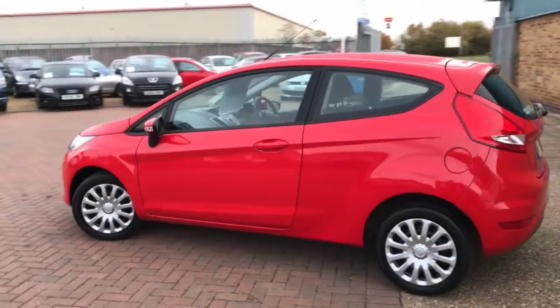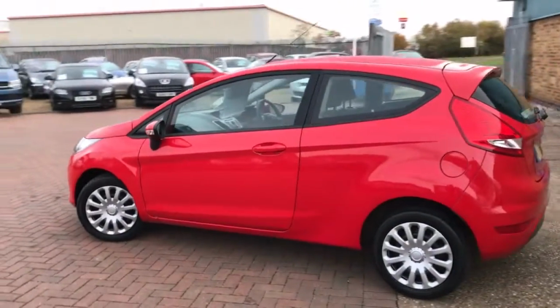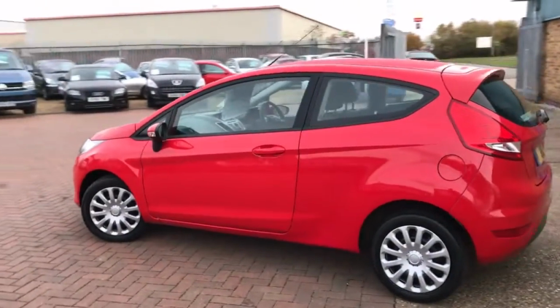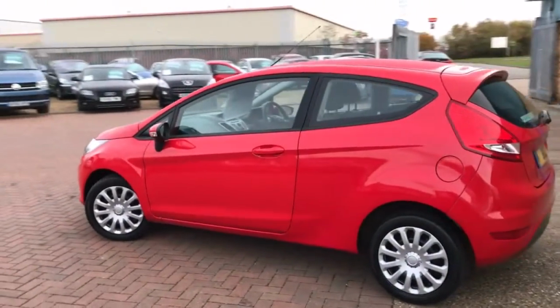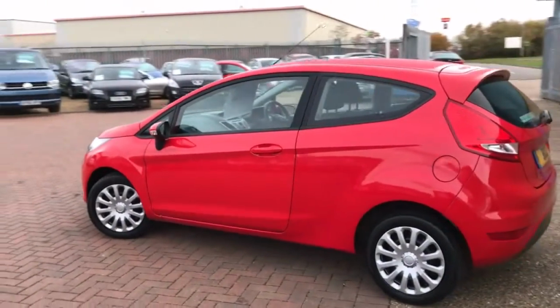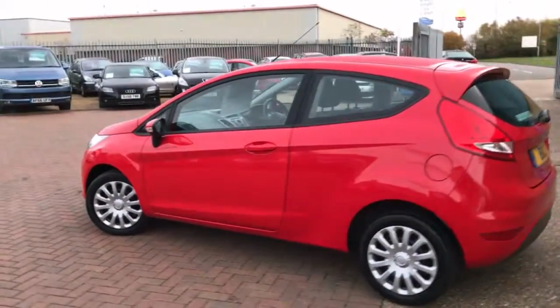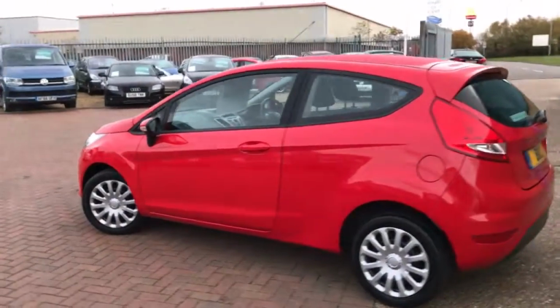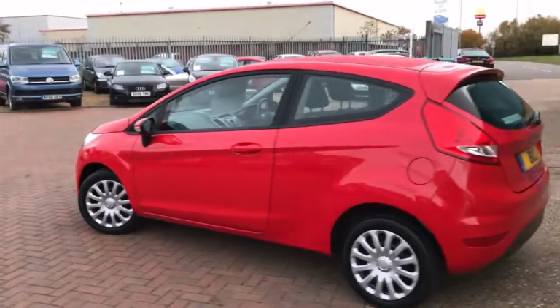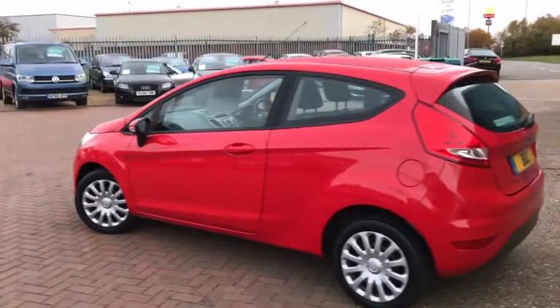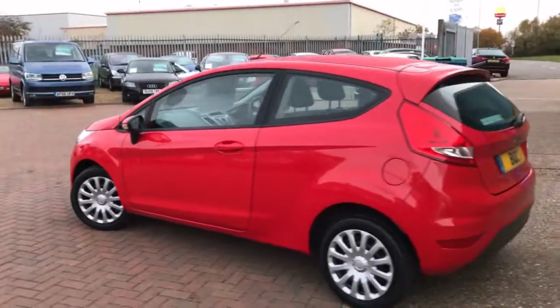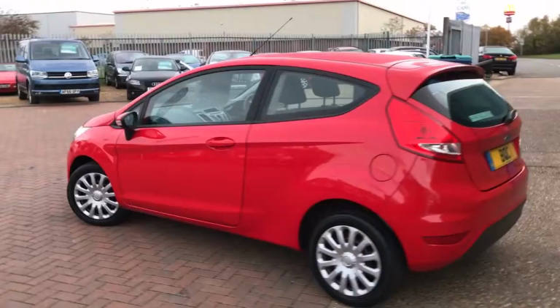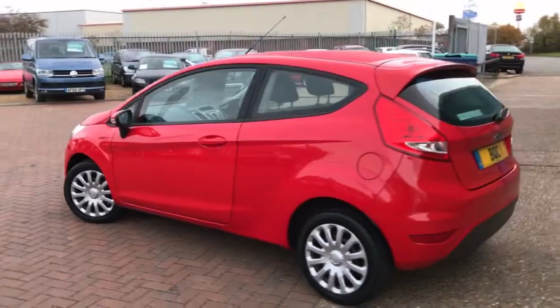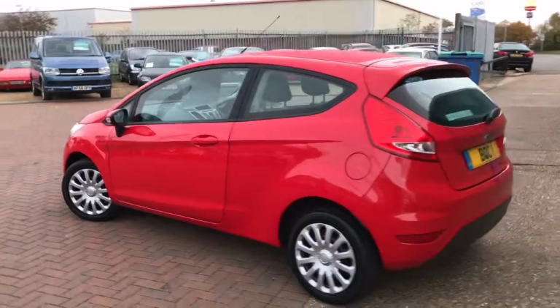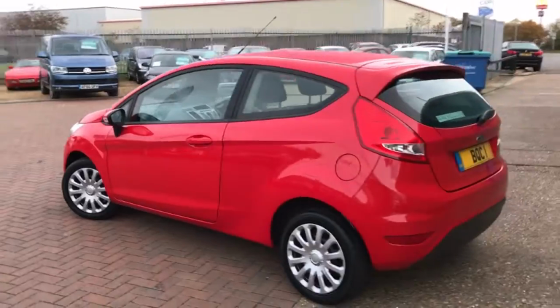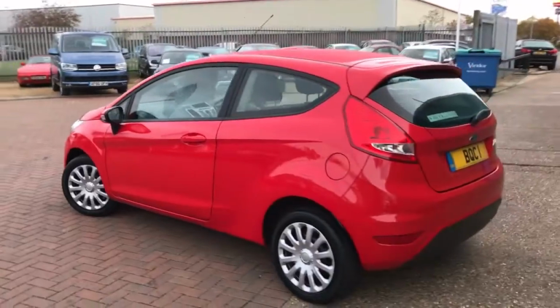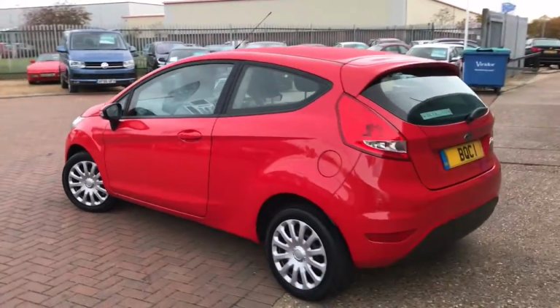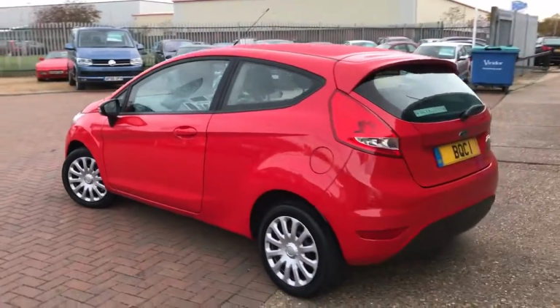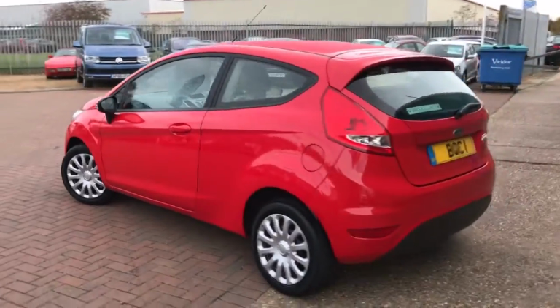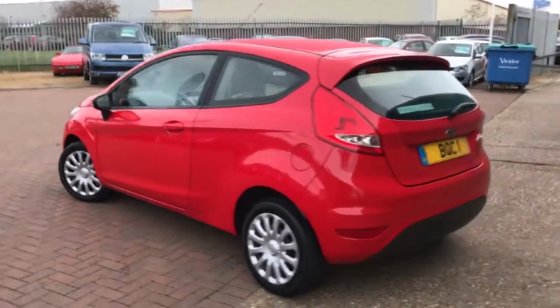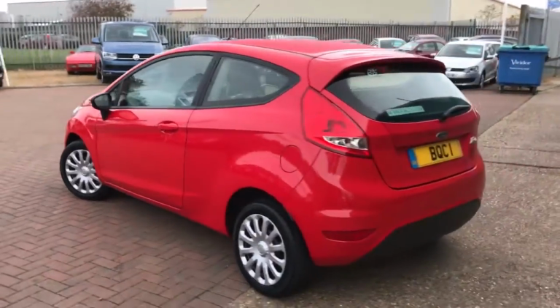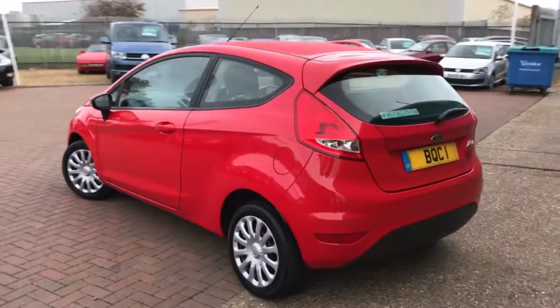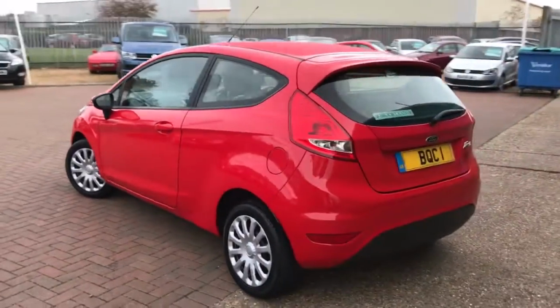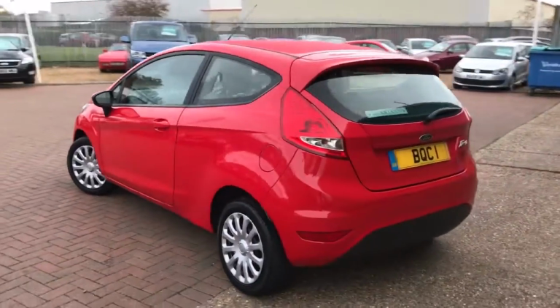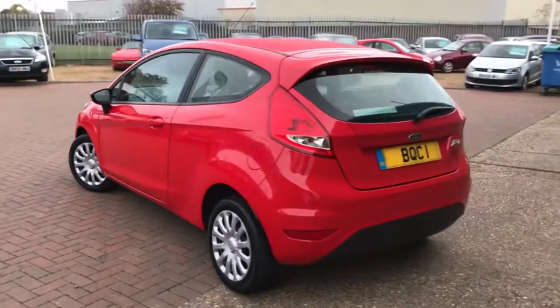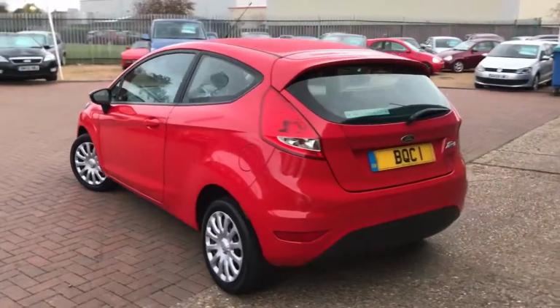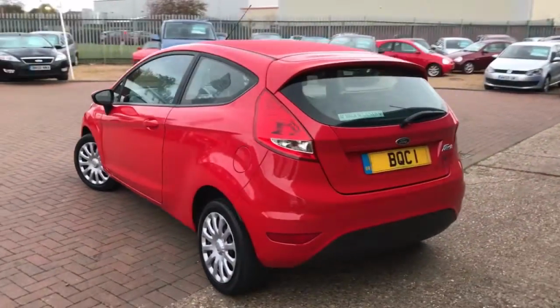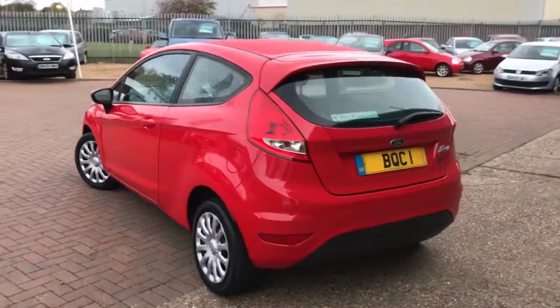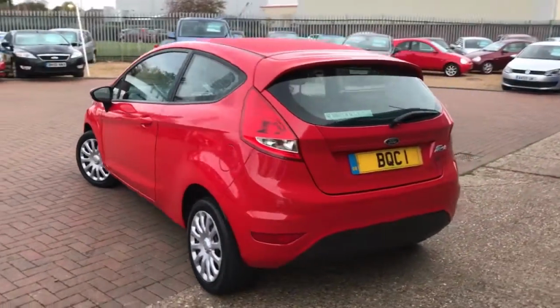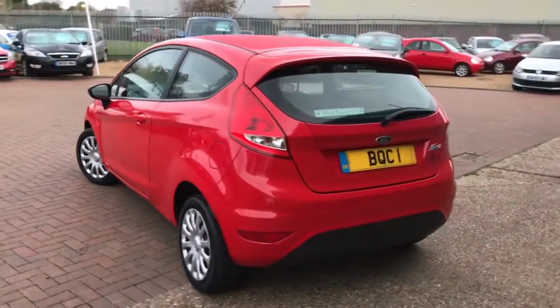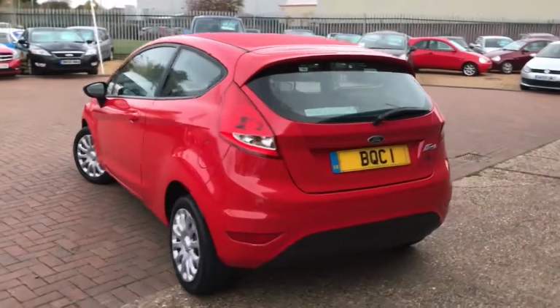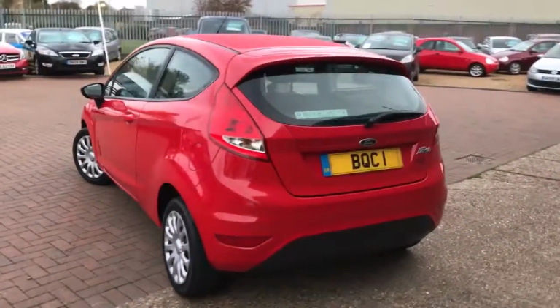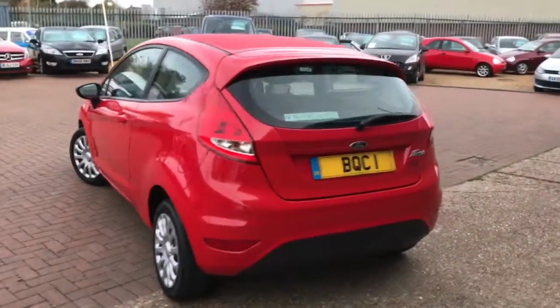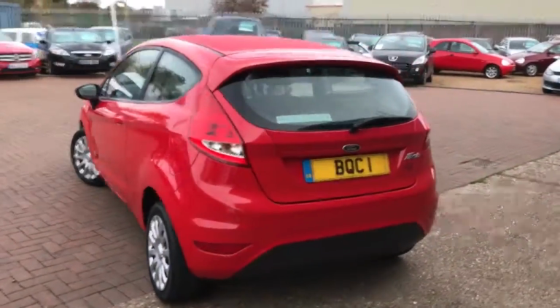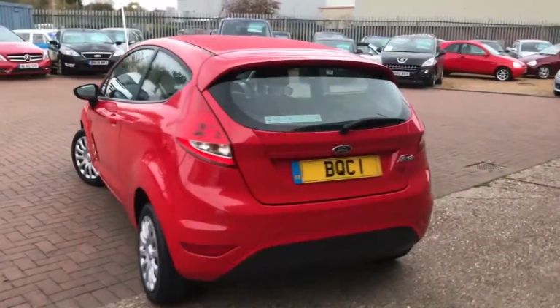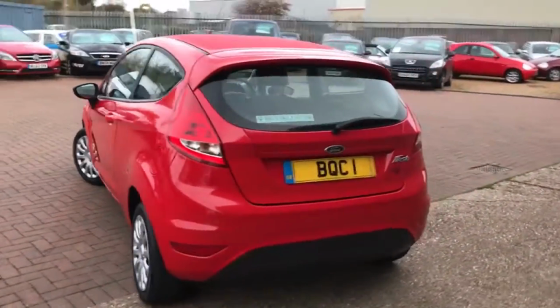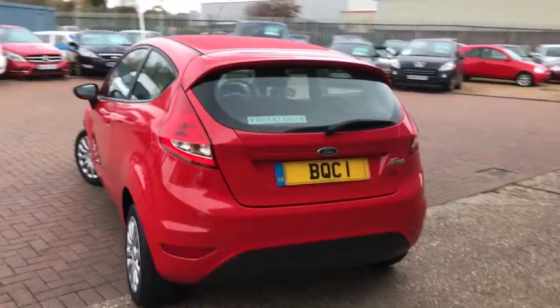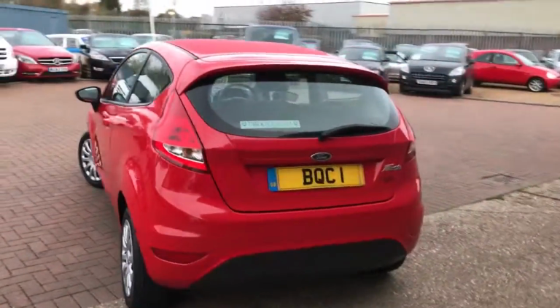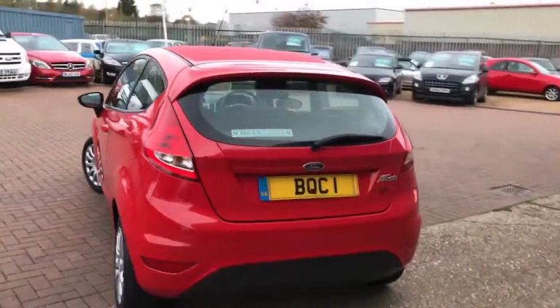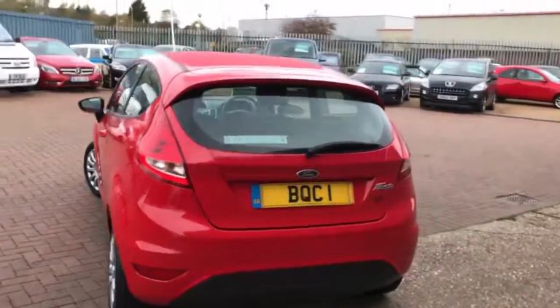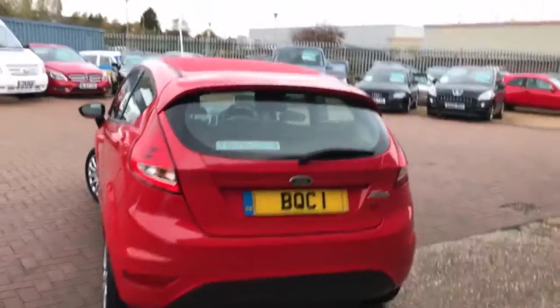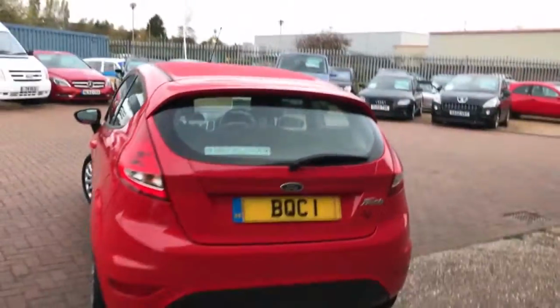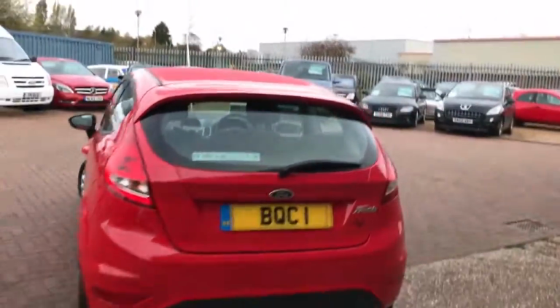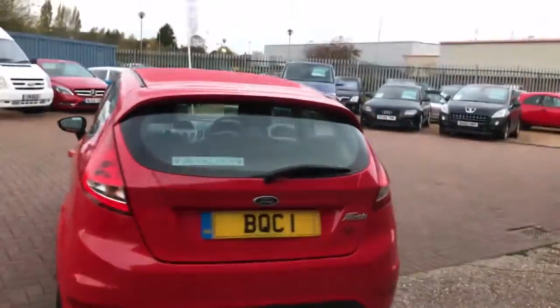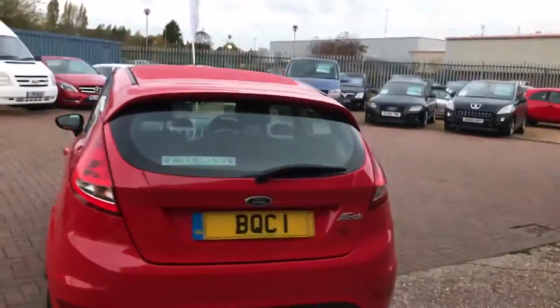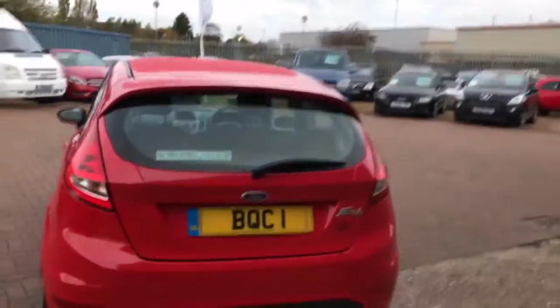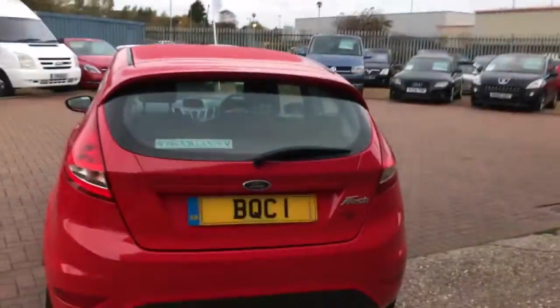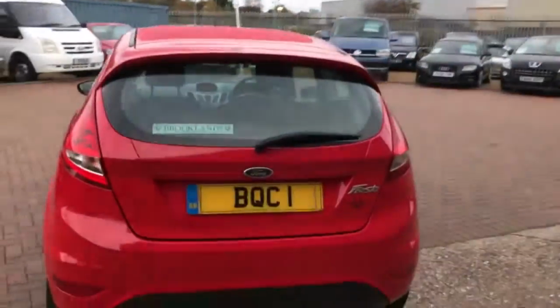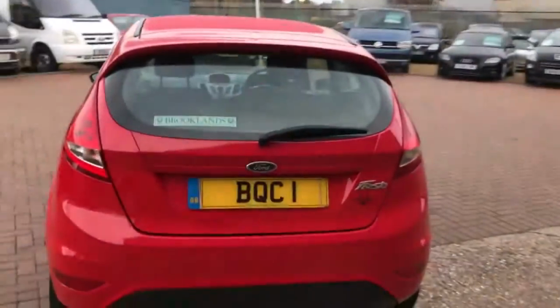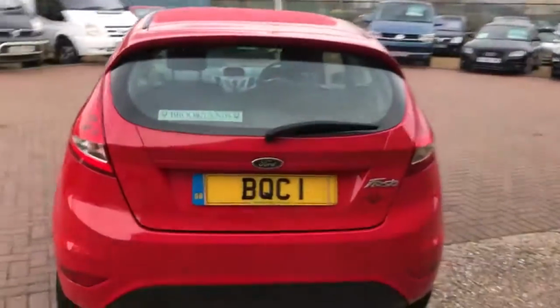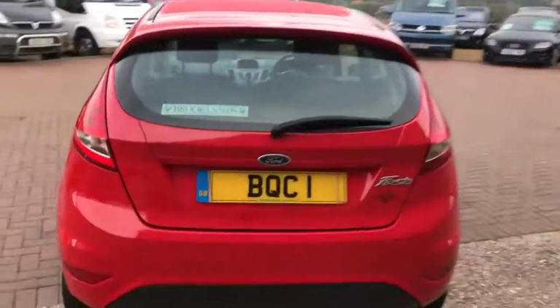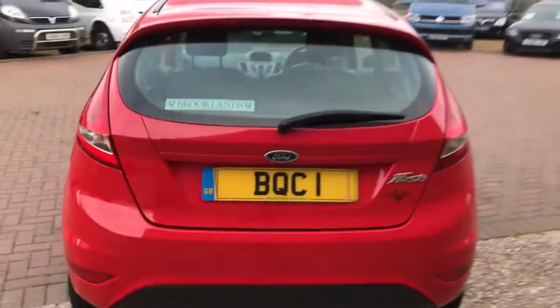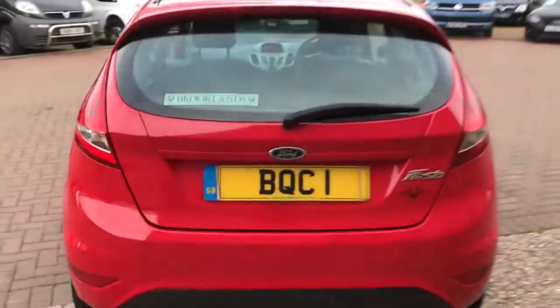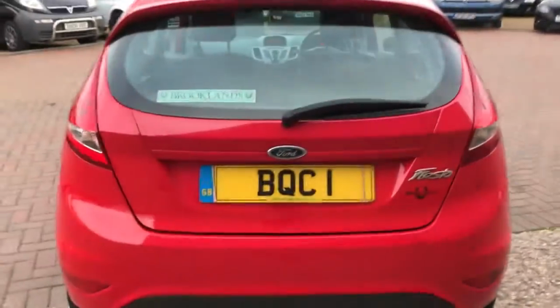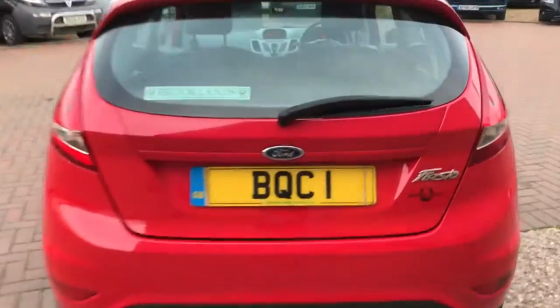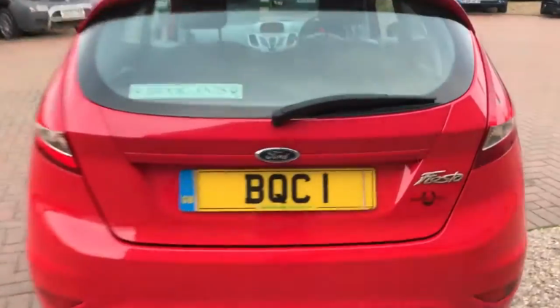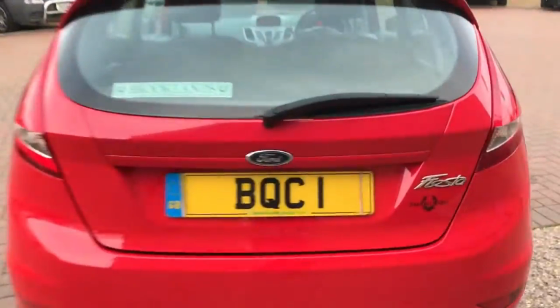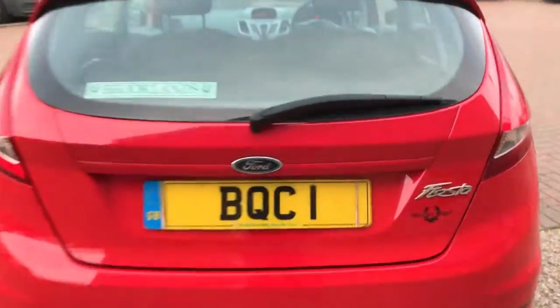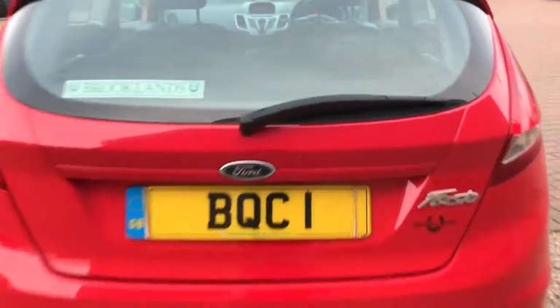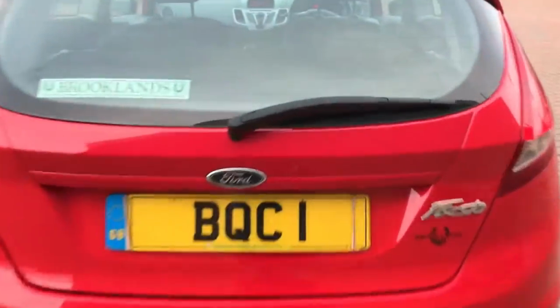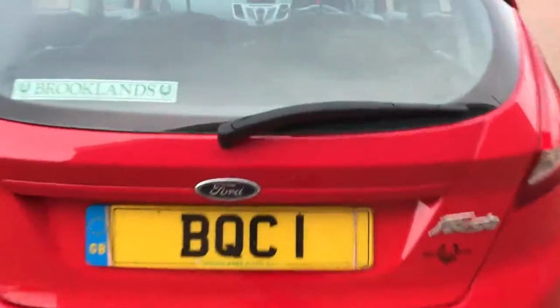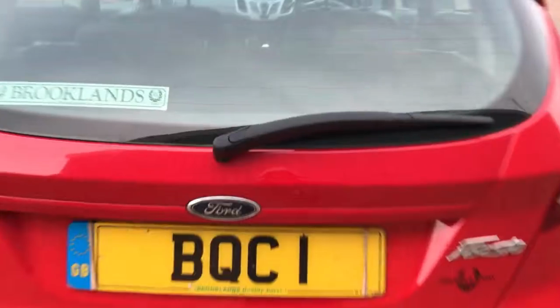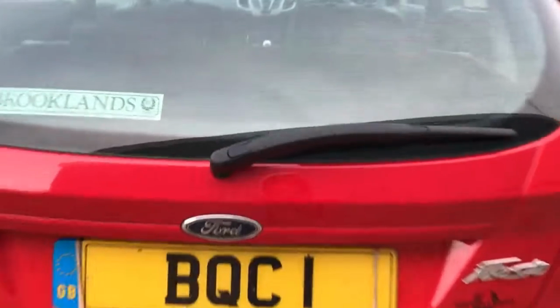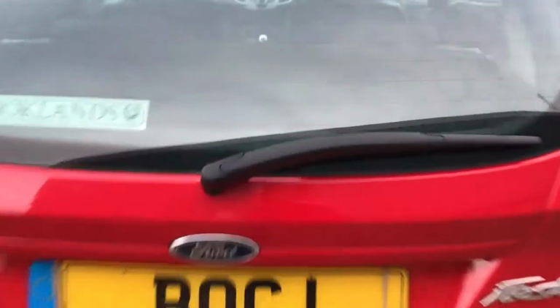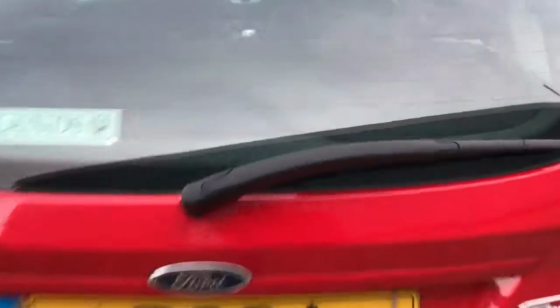The 3-door model looks lovely in Race Red. We don't tend to have these for very long — they're very, very popular cars.